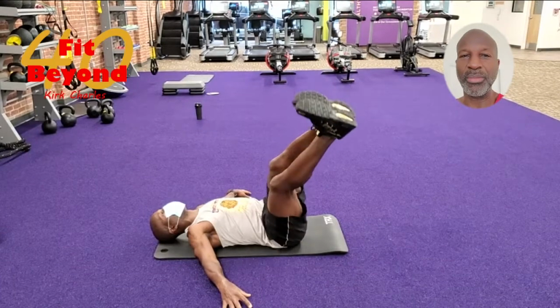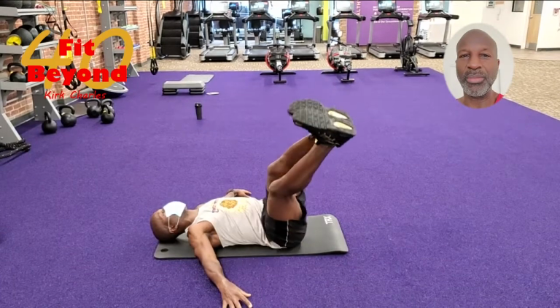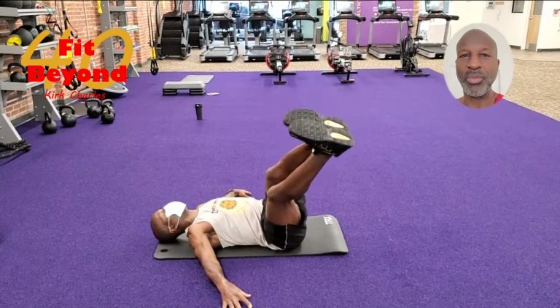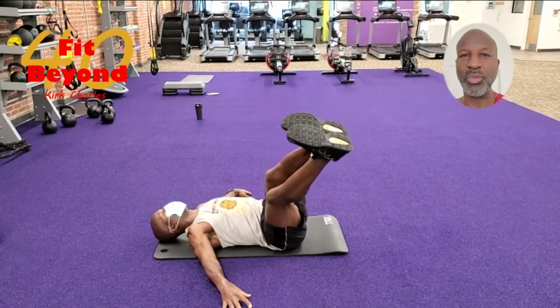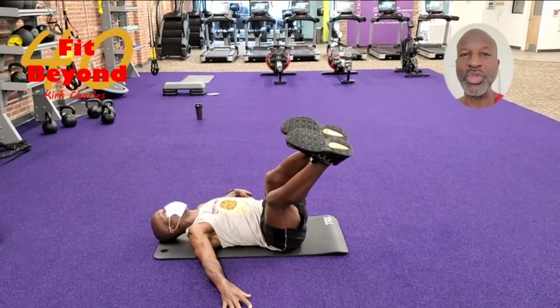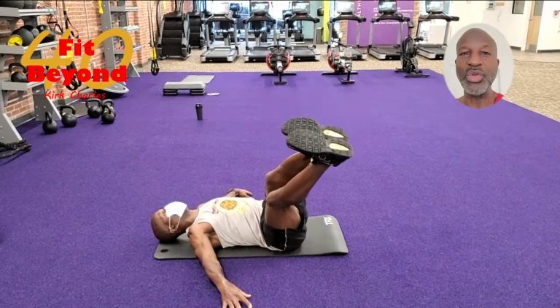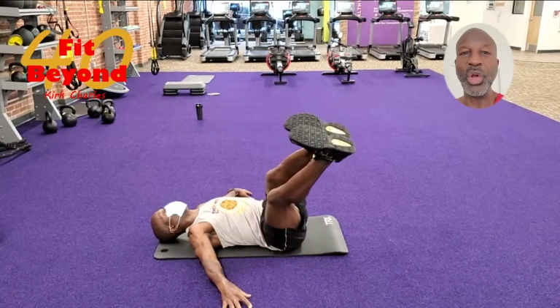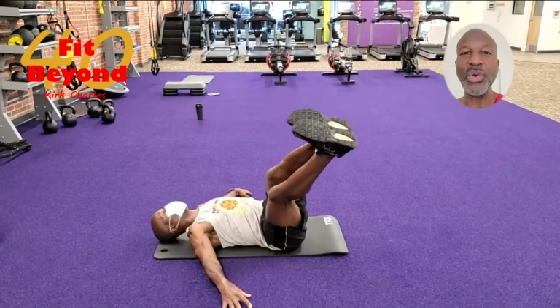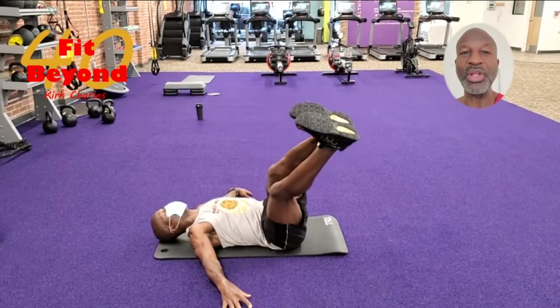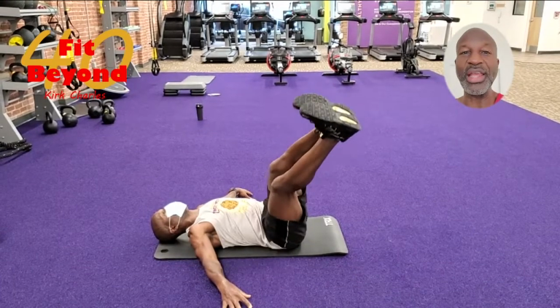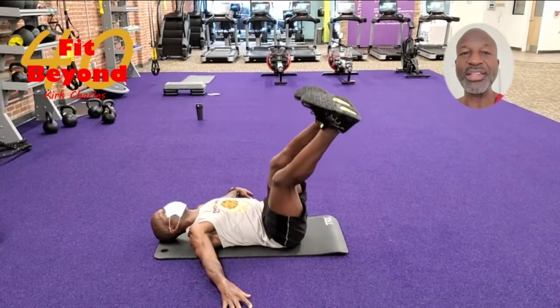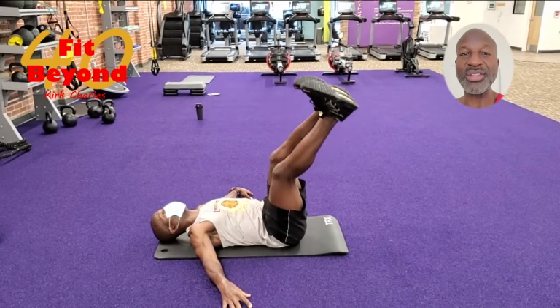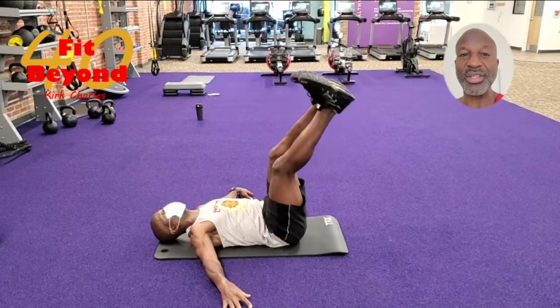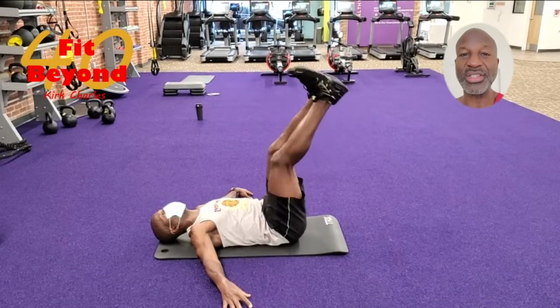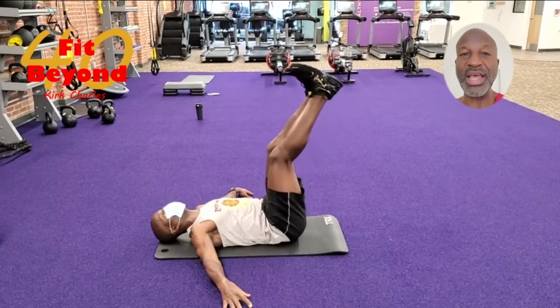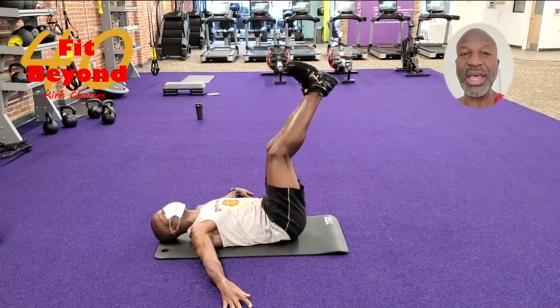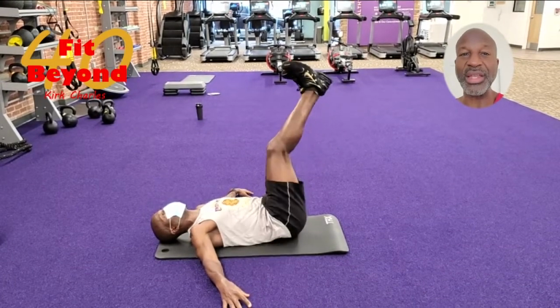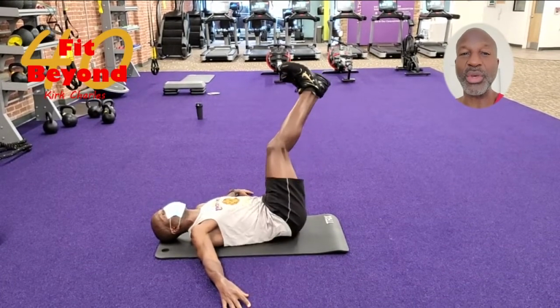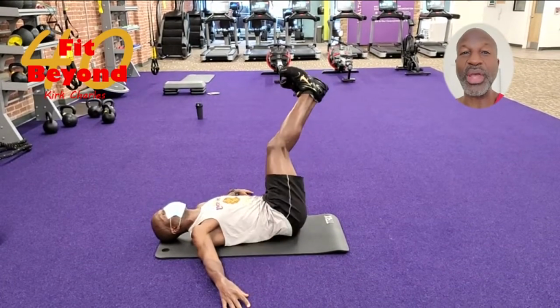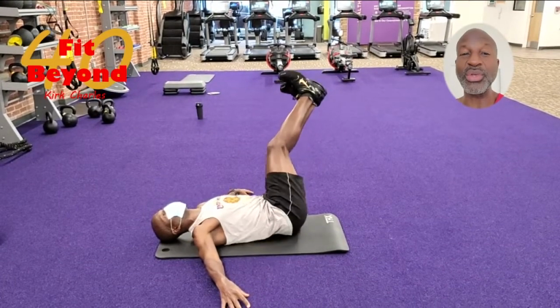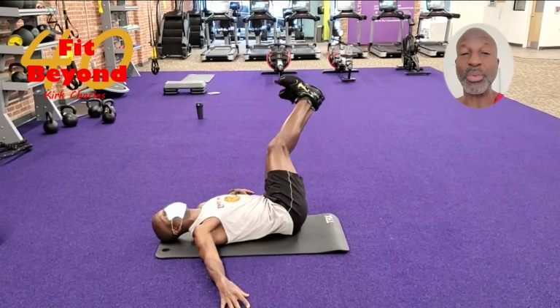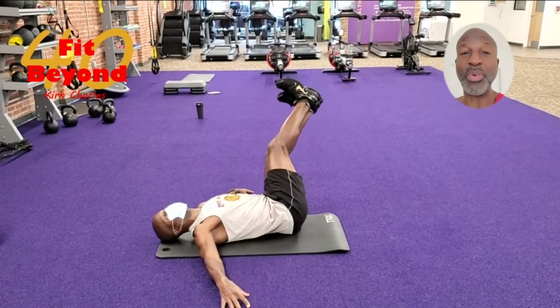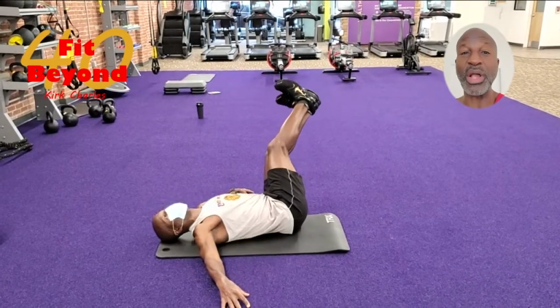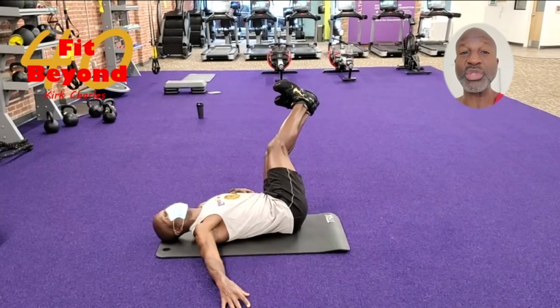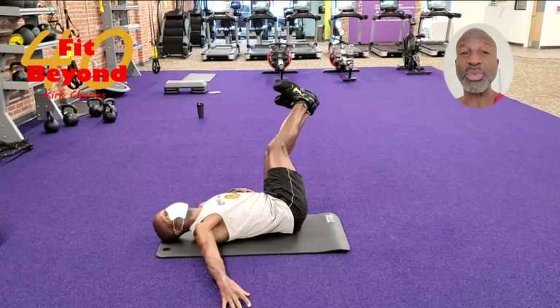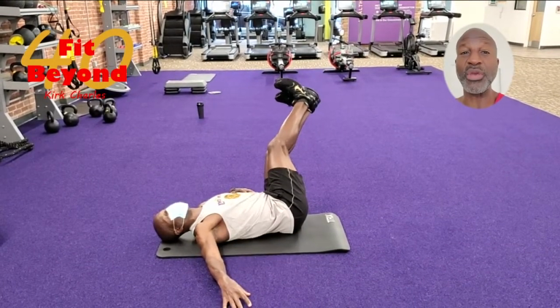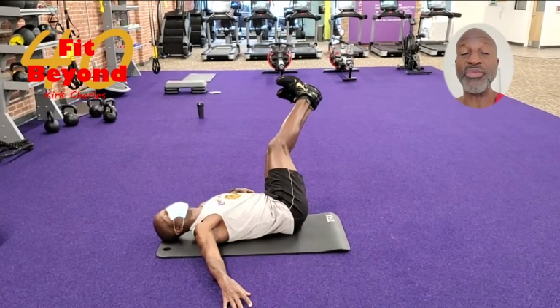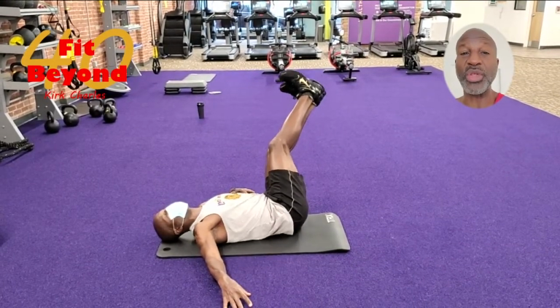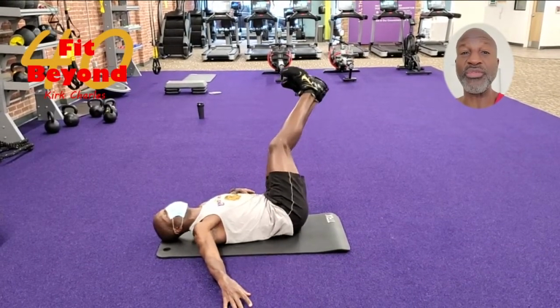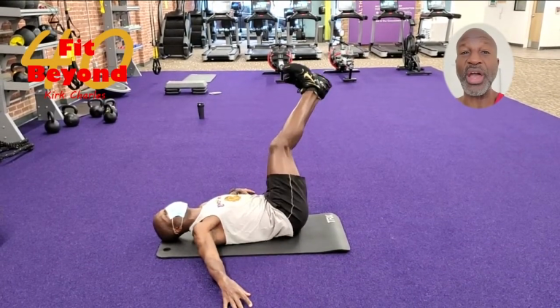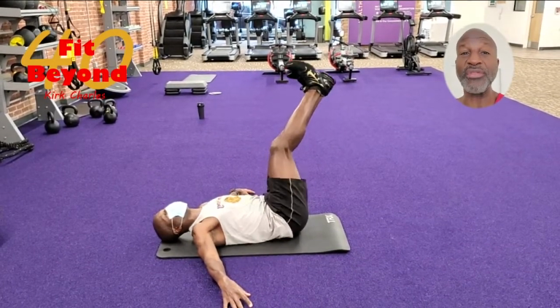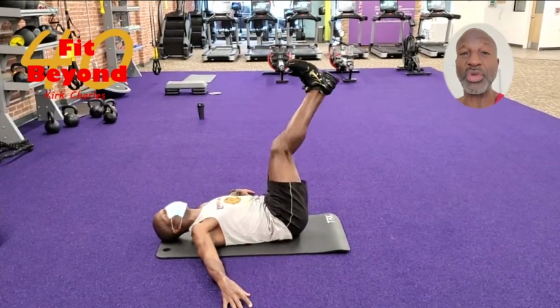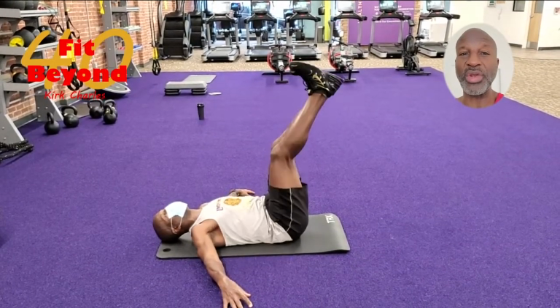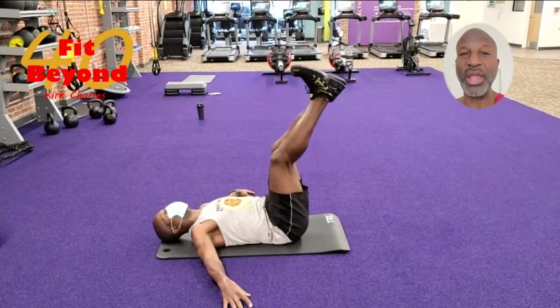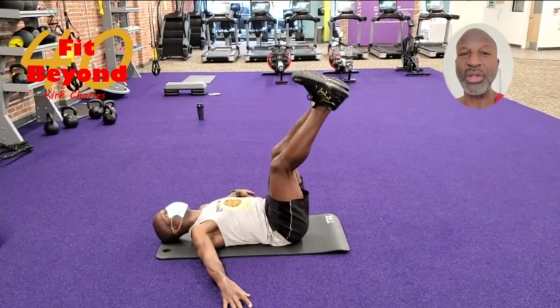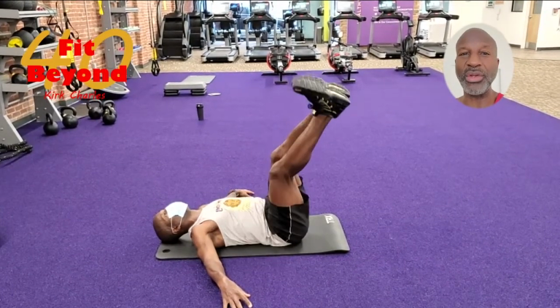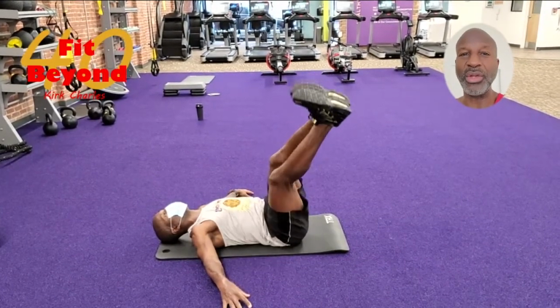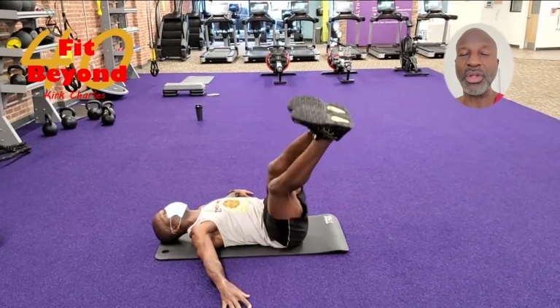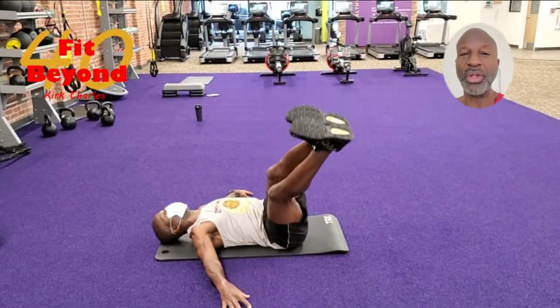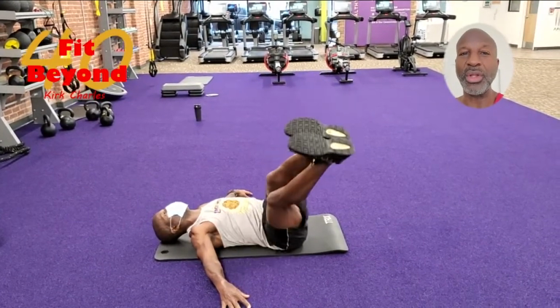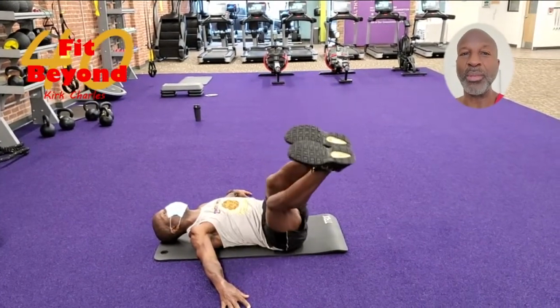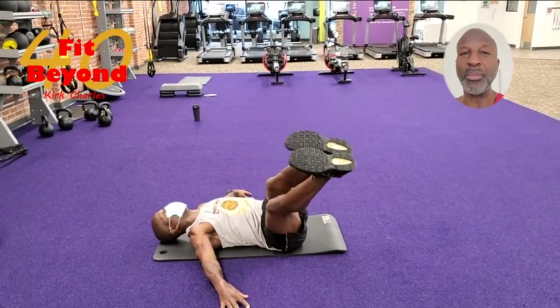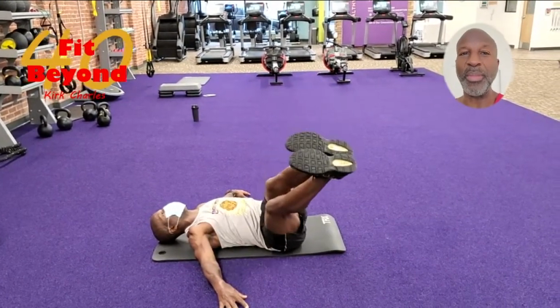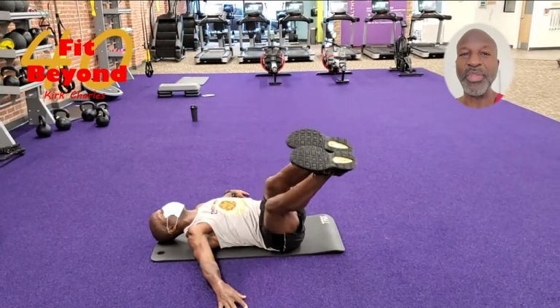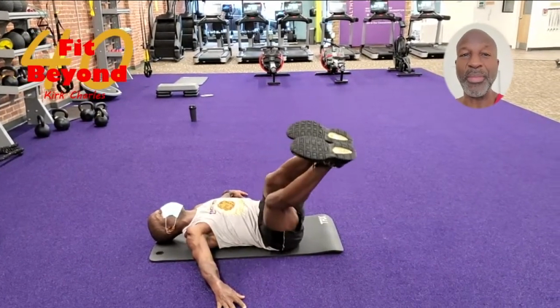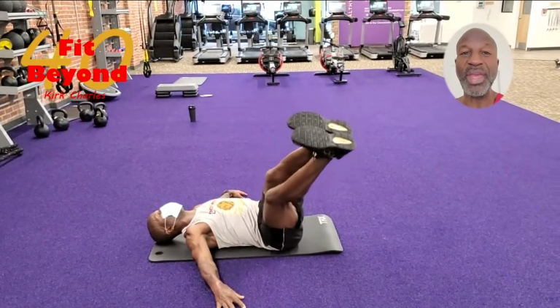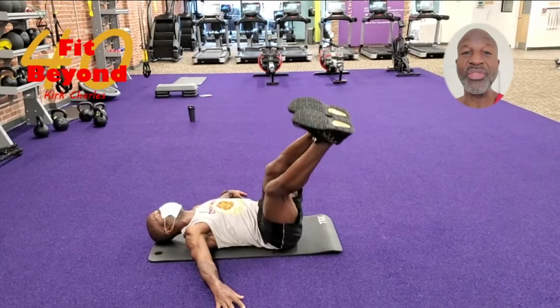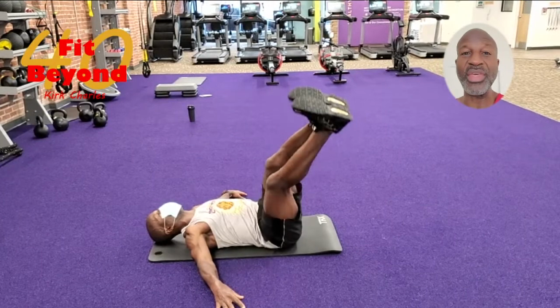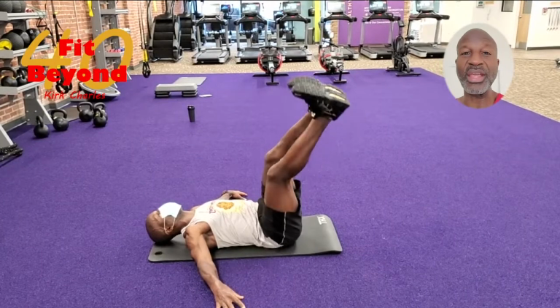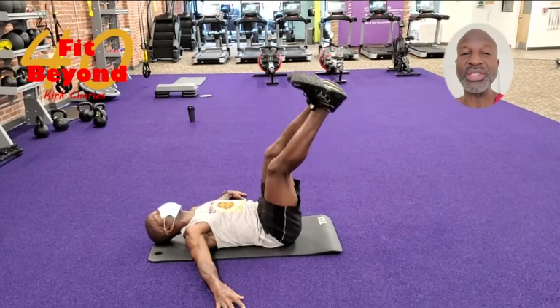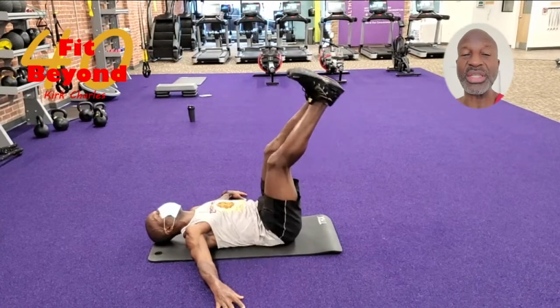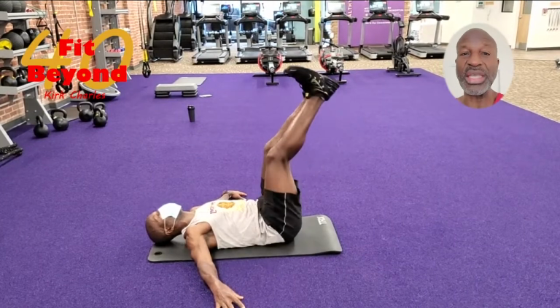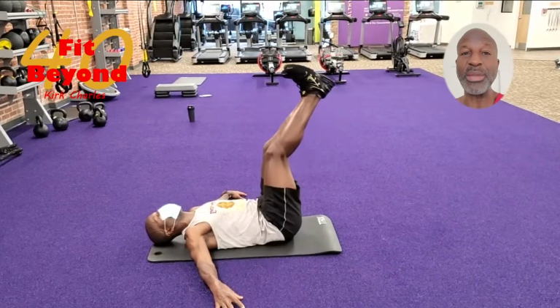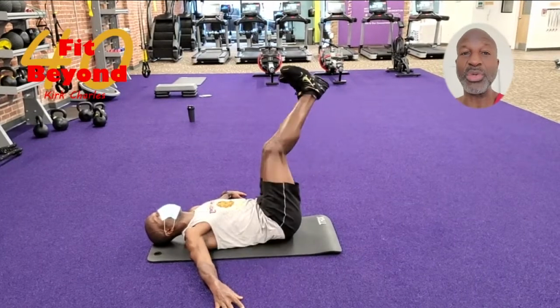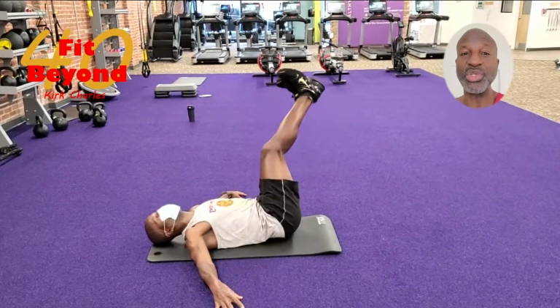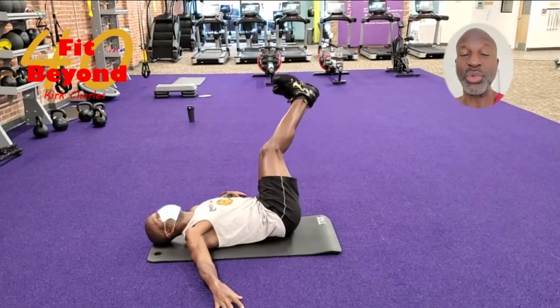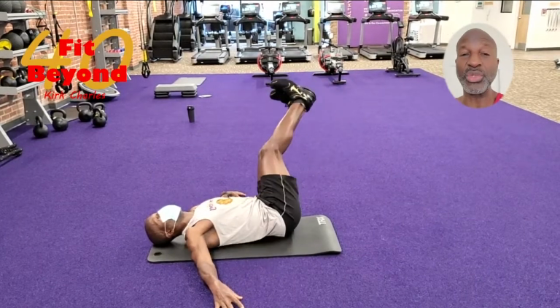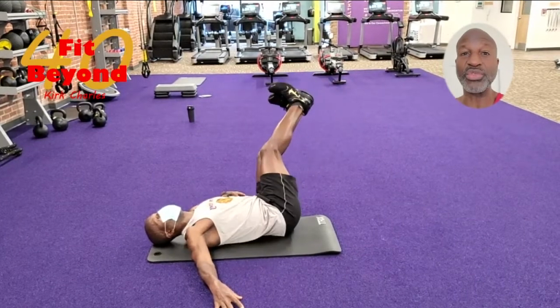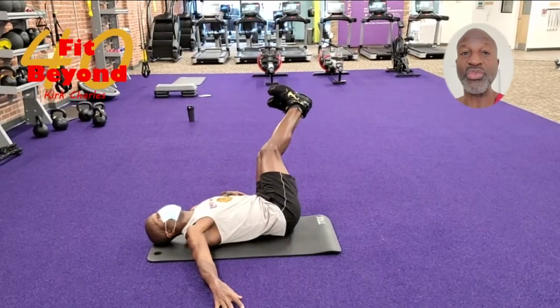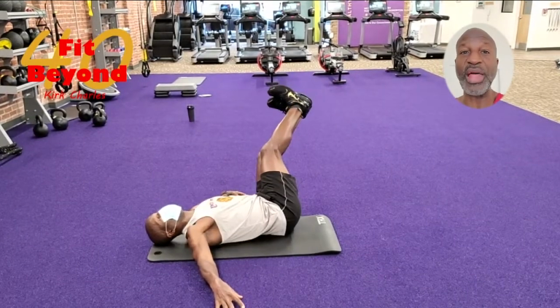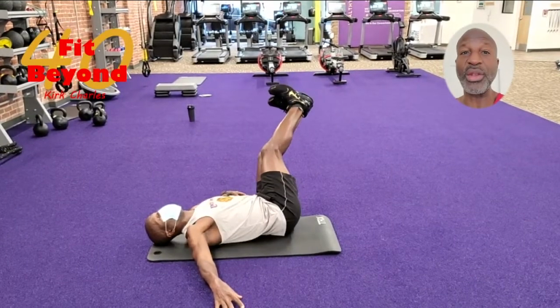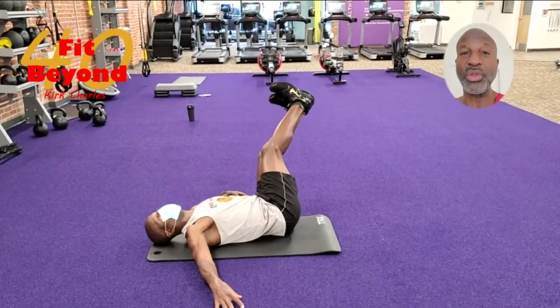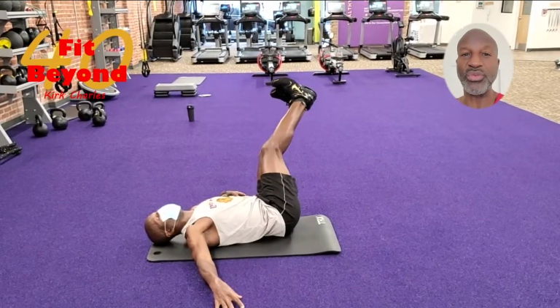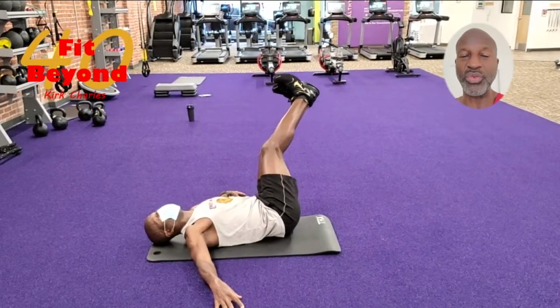When you lower your legs to the side, go down to approximately a 45-degree angle, but the main thing is to keep your shoulders flat on the floor.